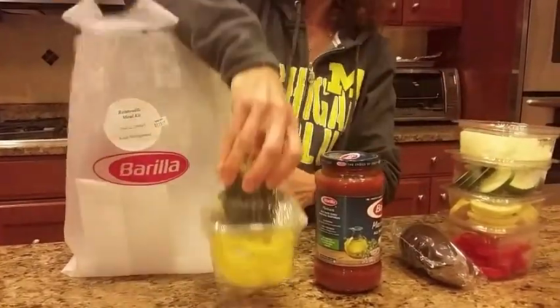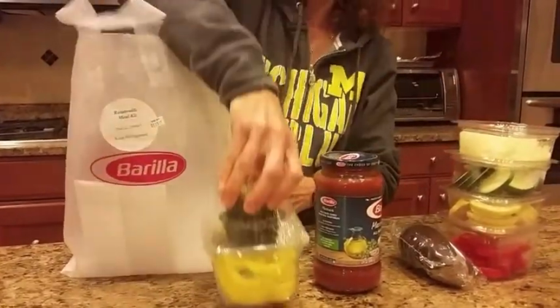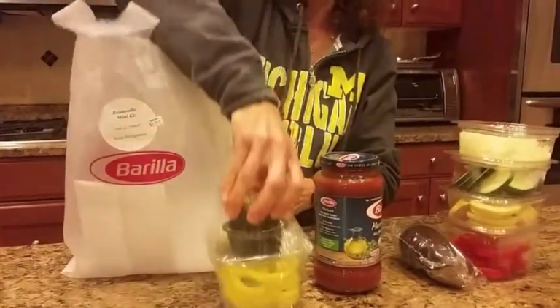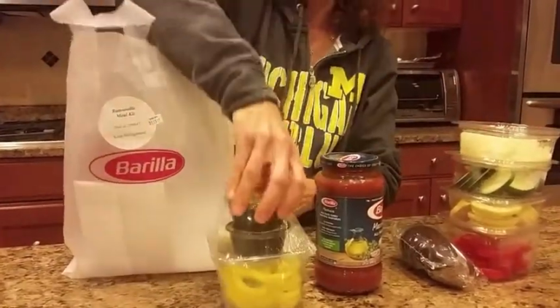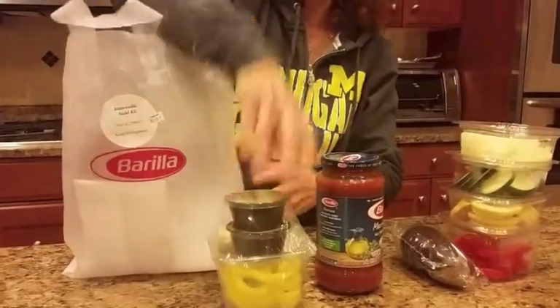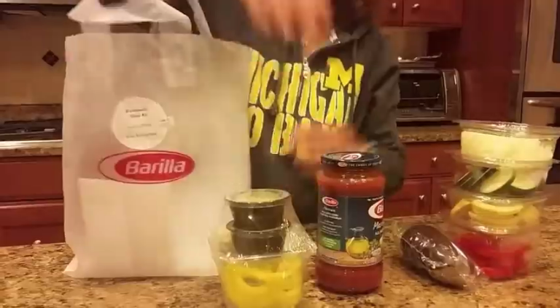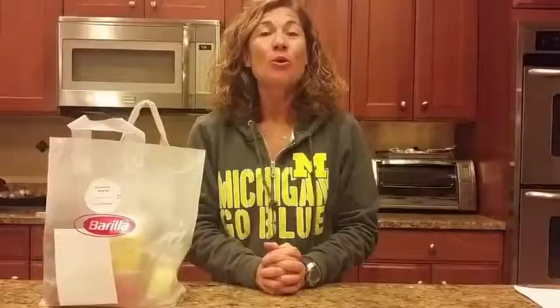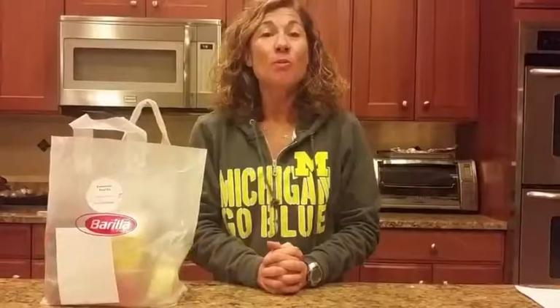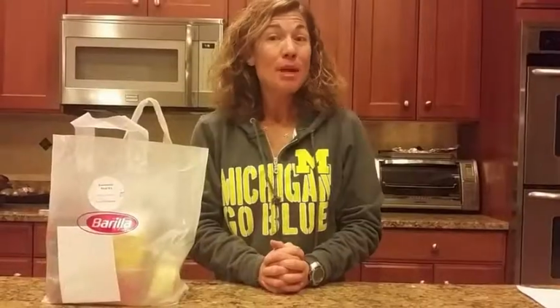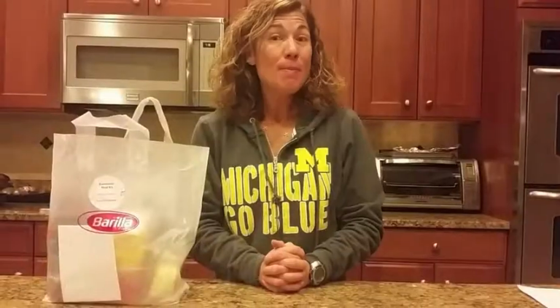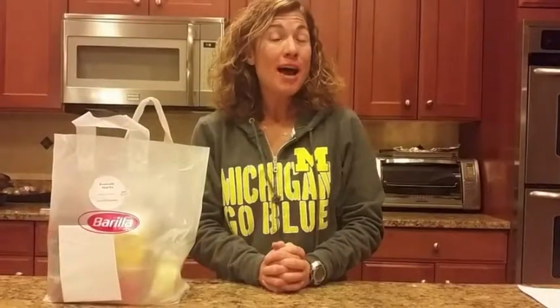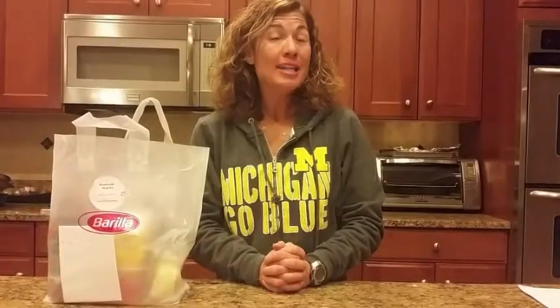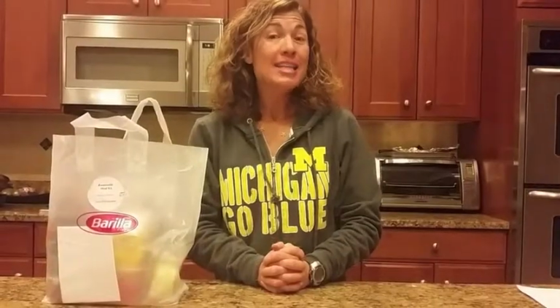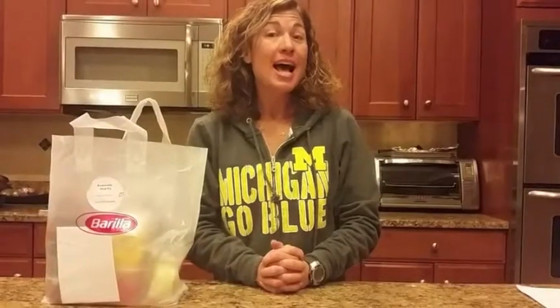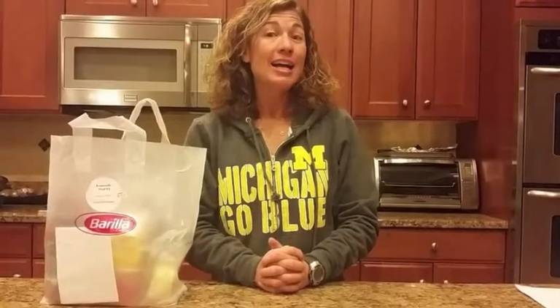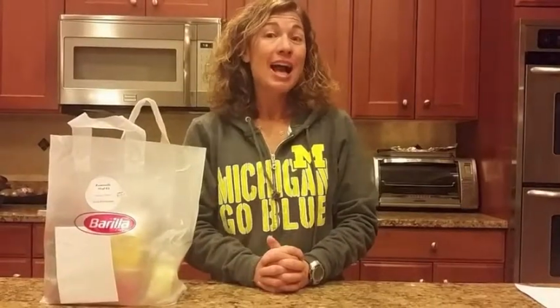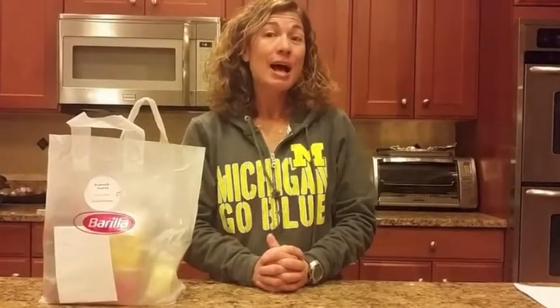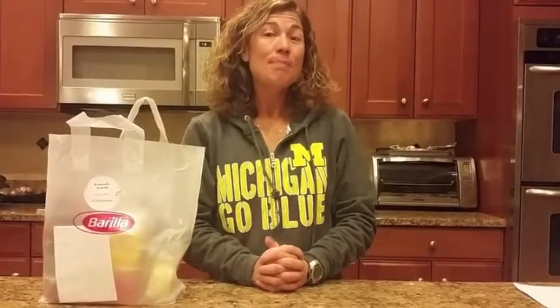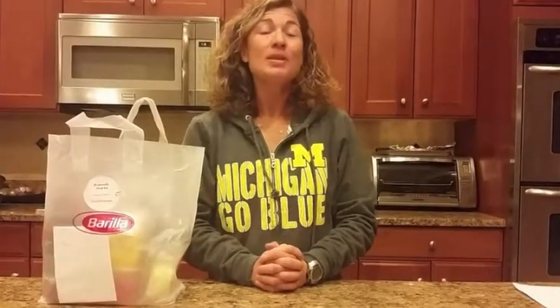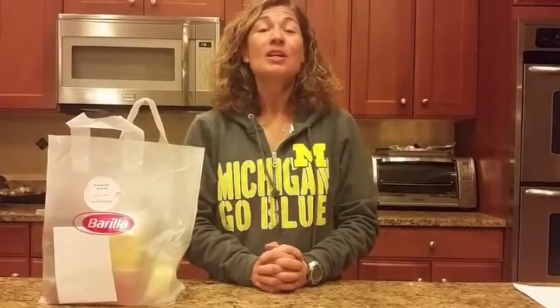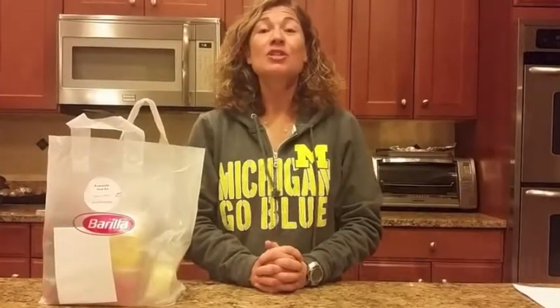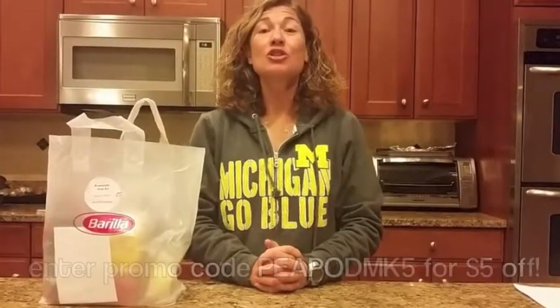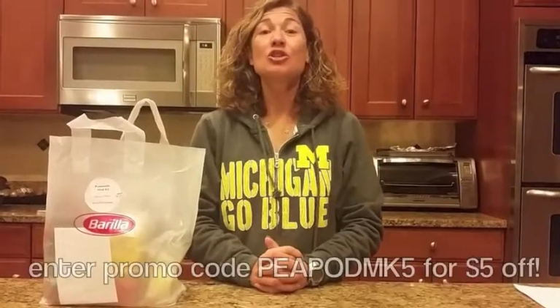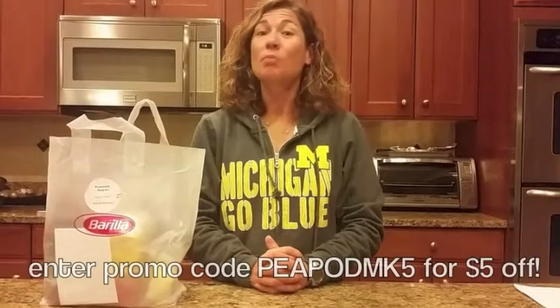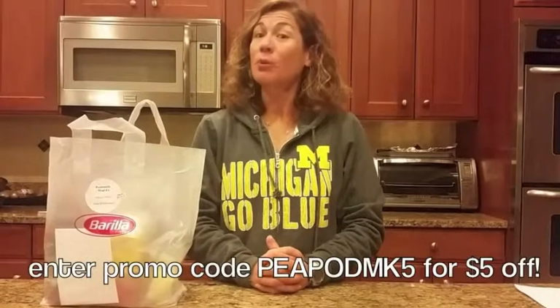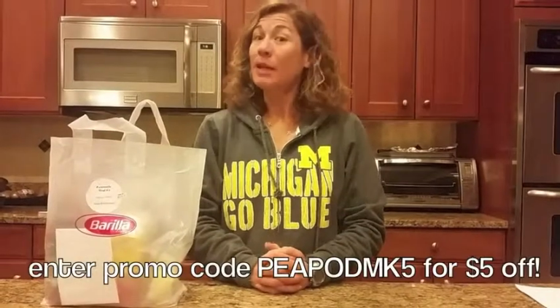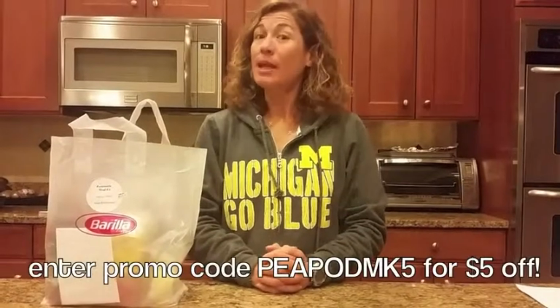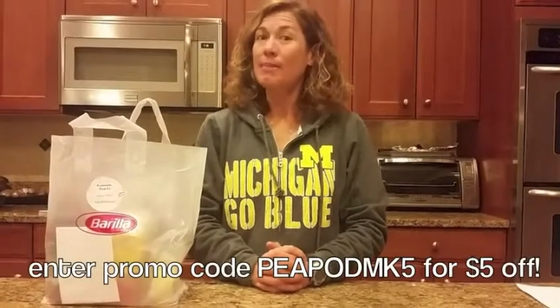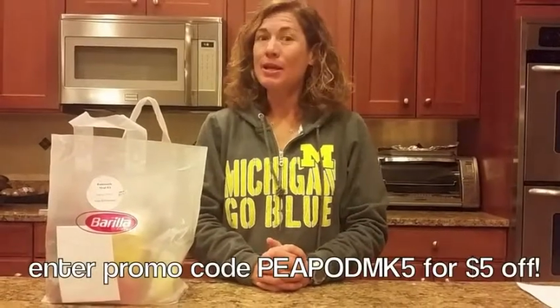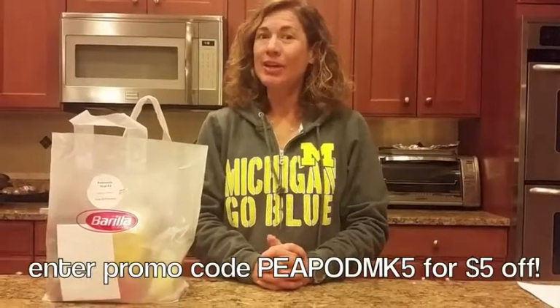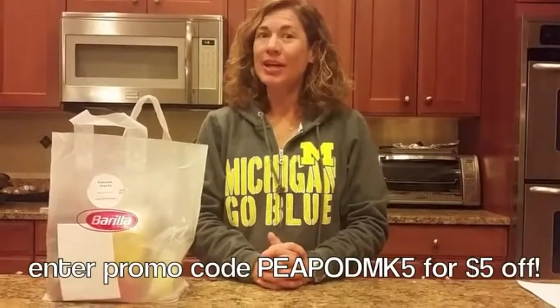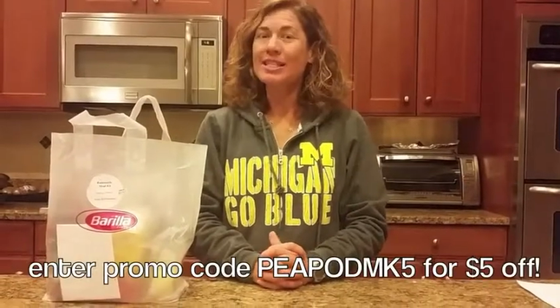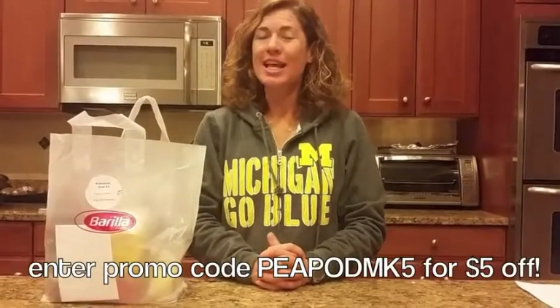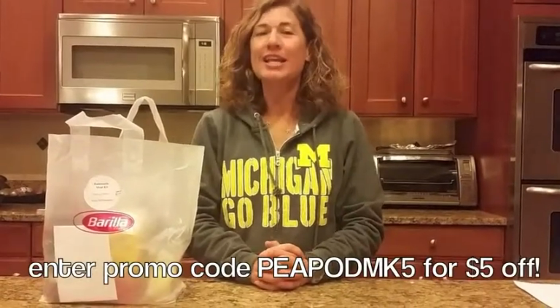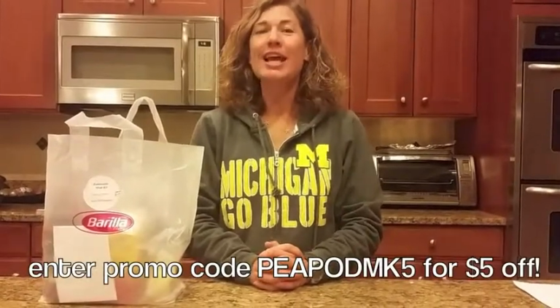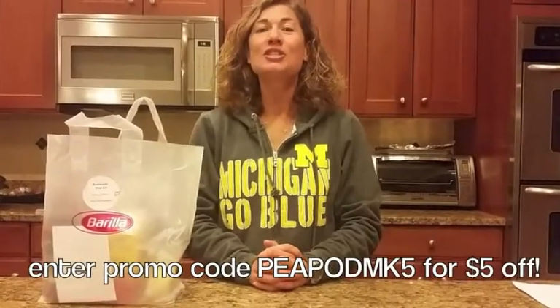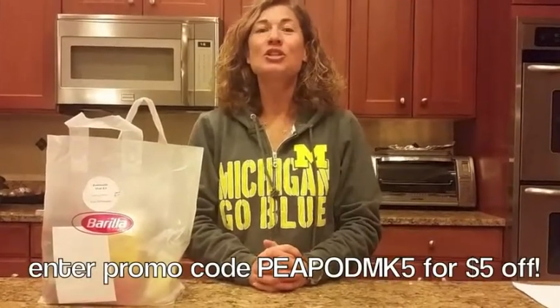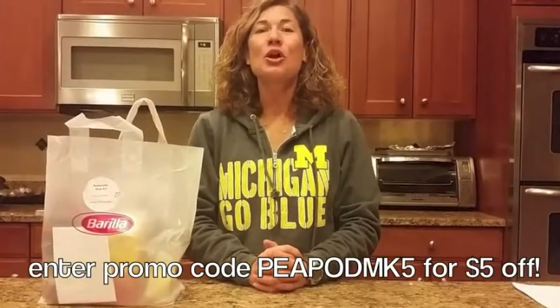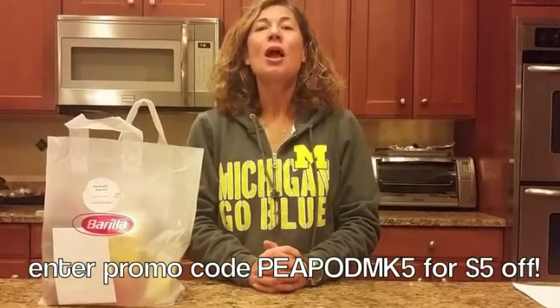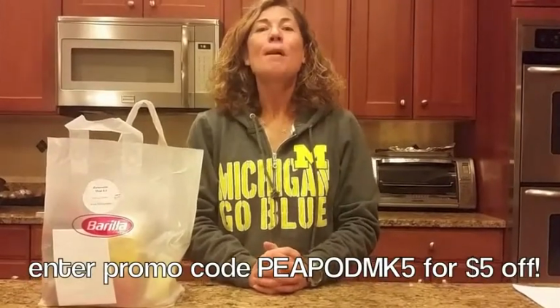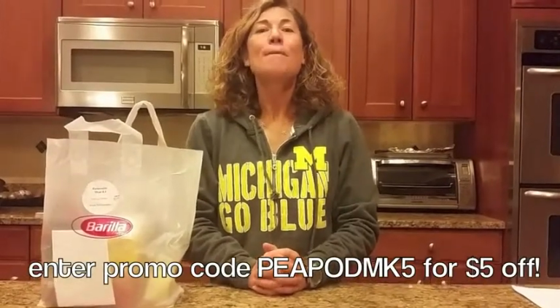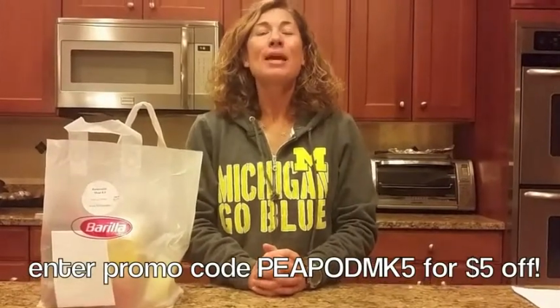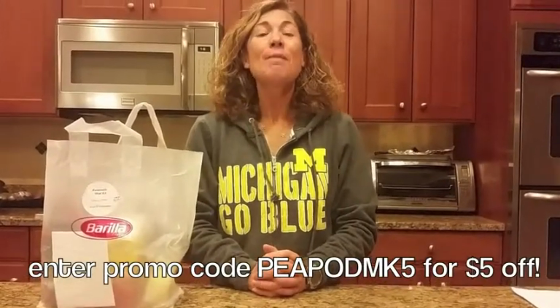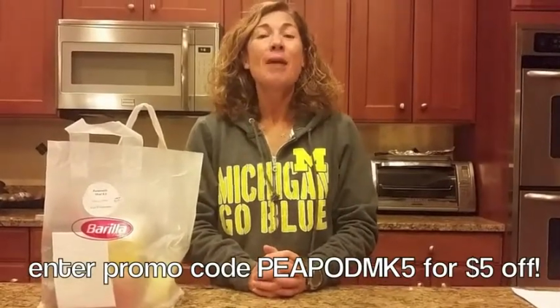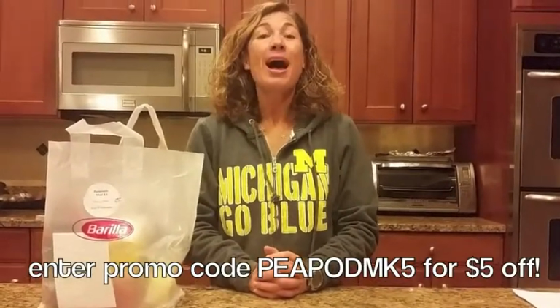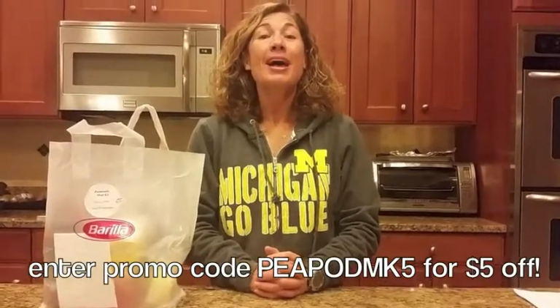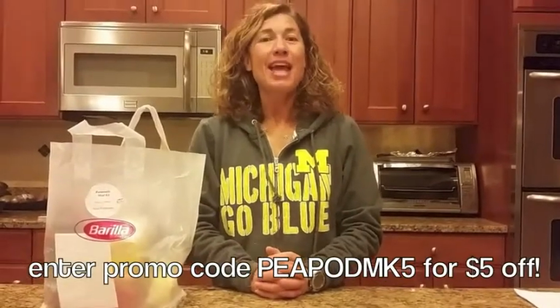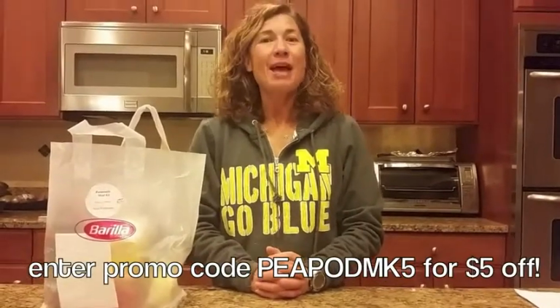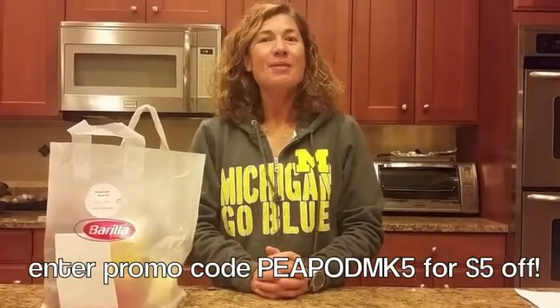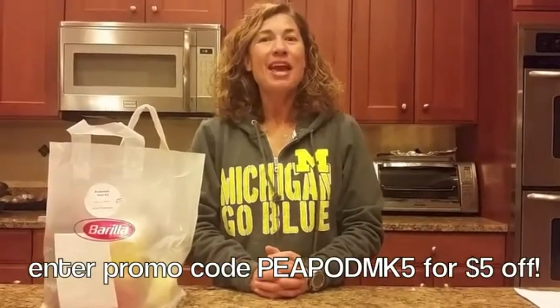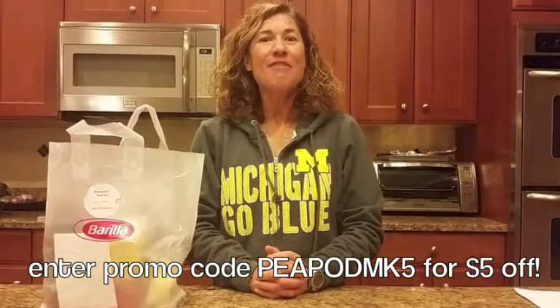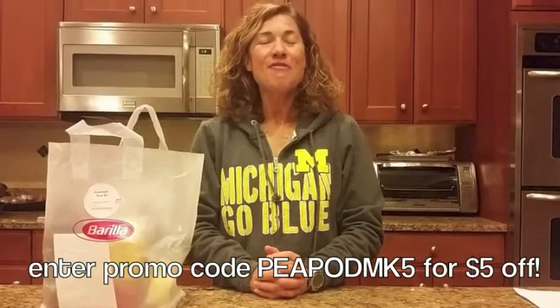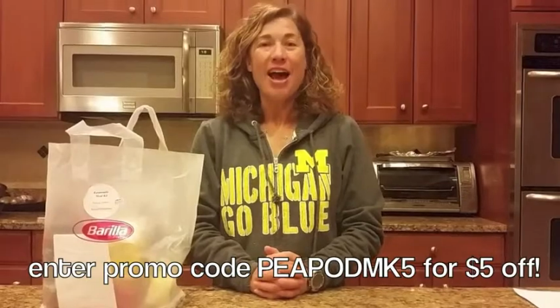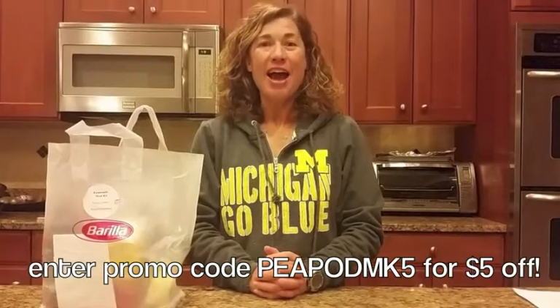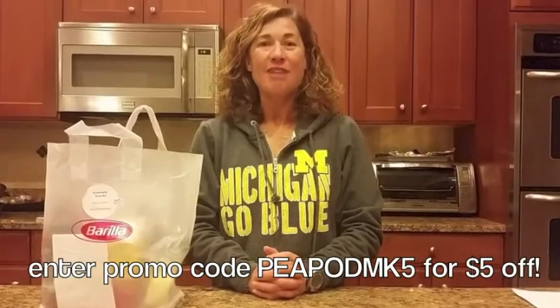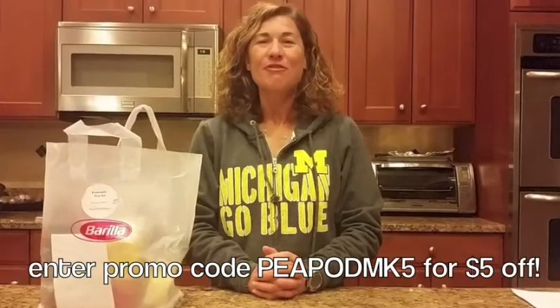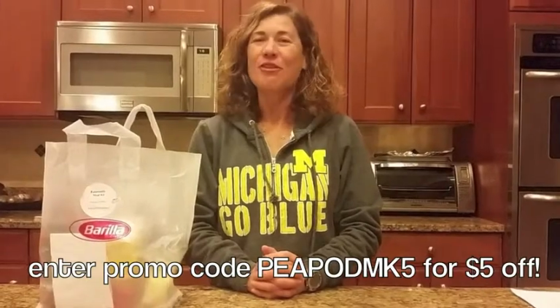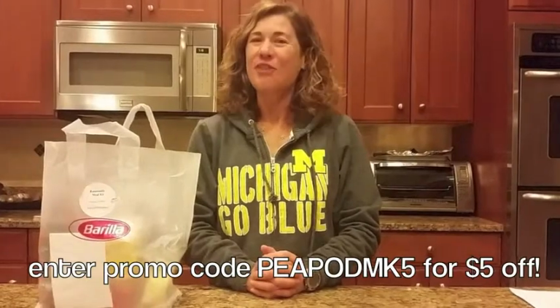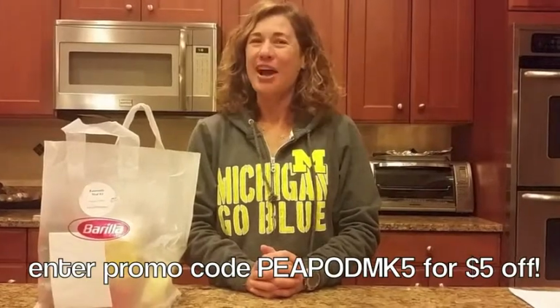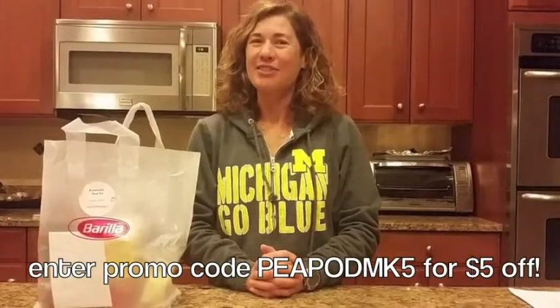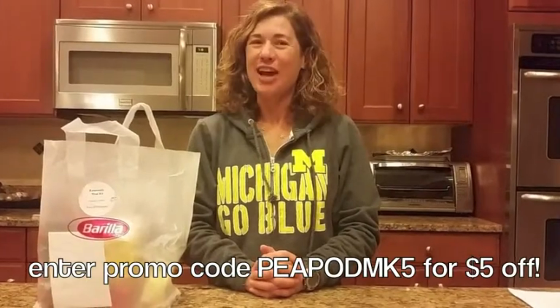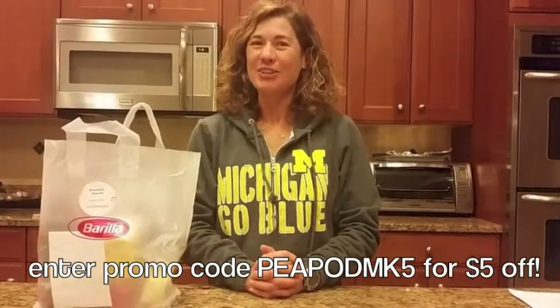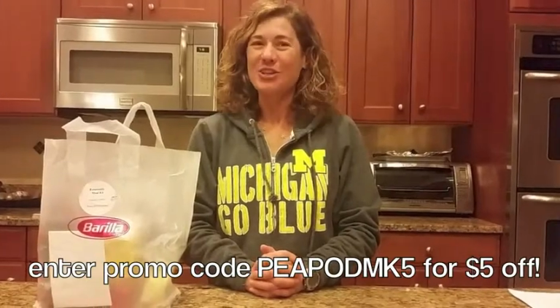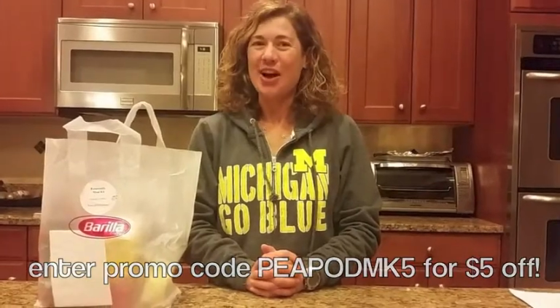Be sure to go to Peapod.com, search Barilla Meal Kits, and enter Peapod MK5 for $5 off.